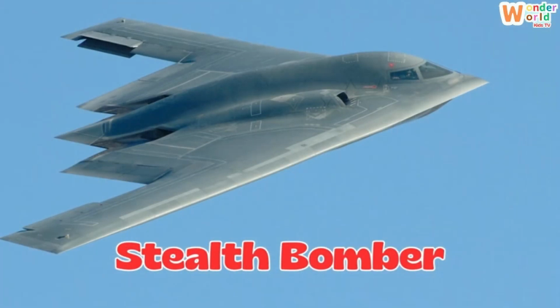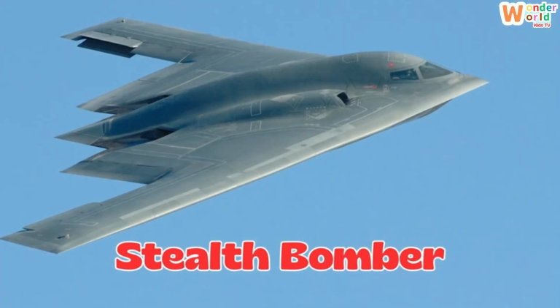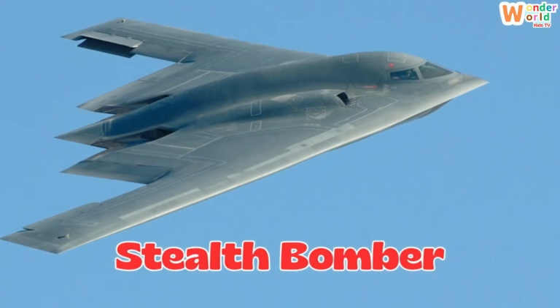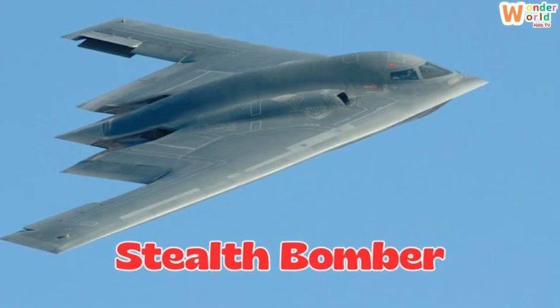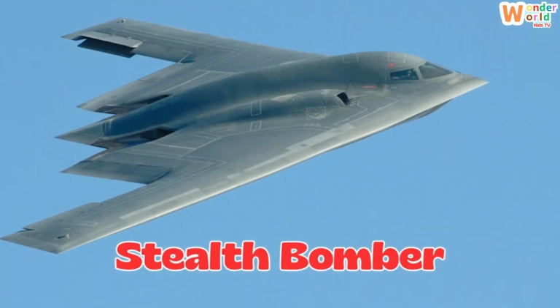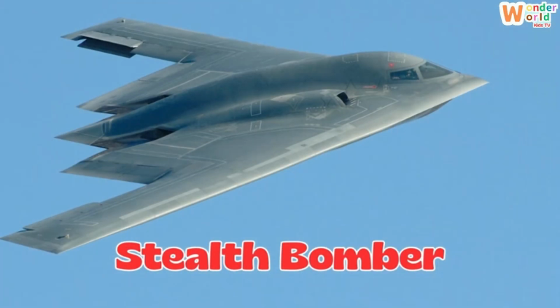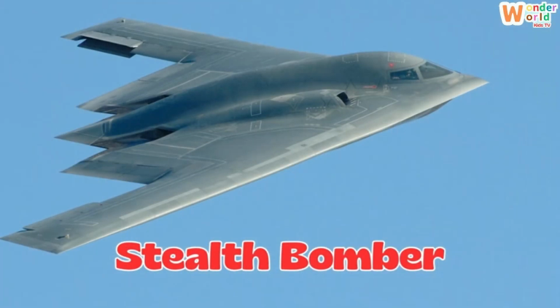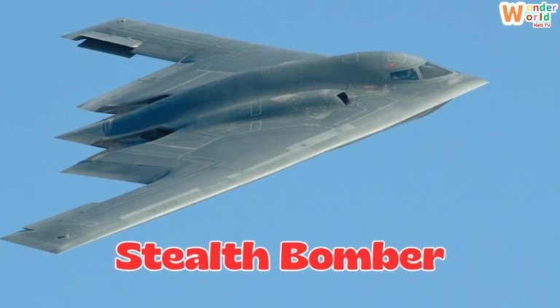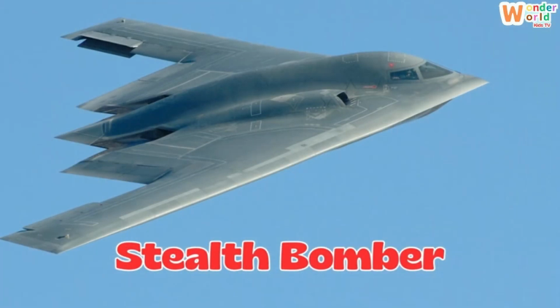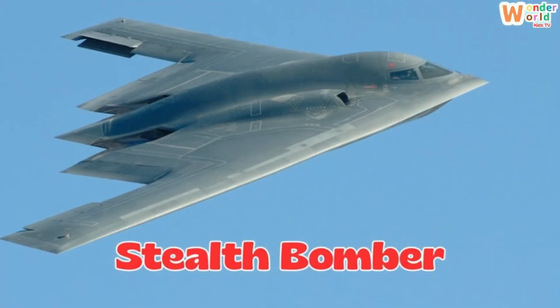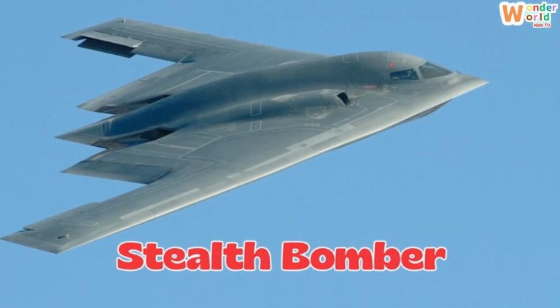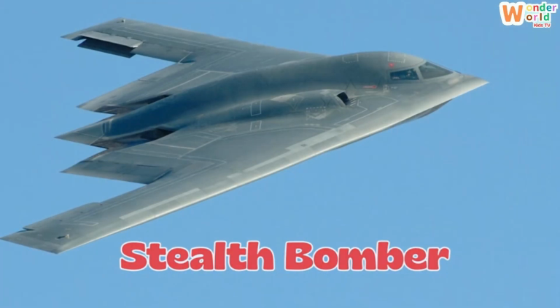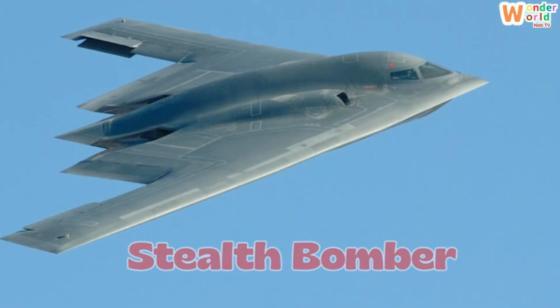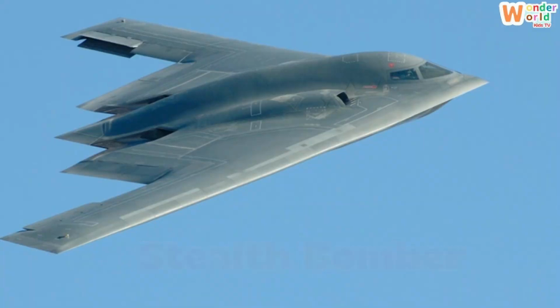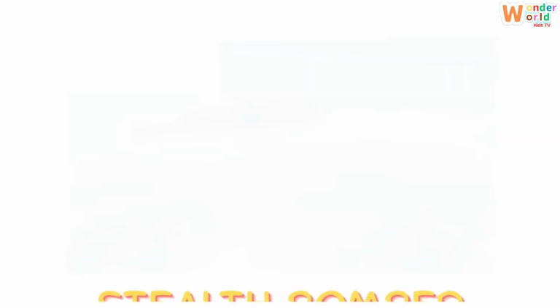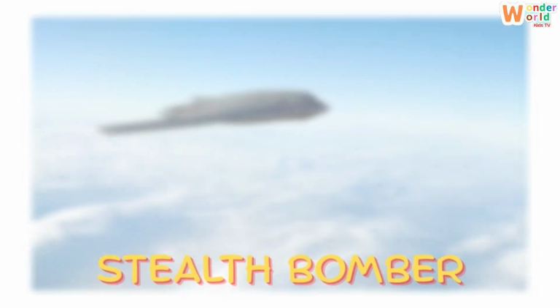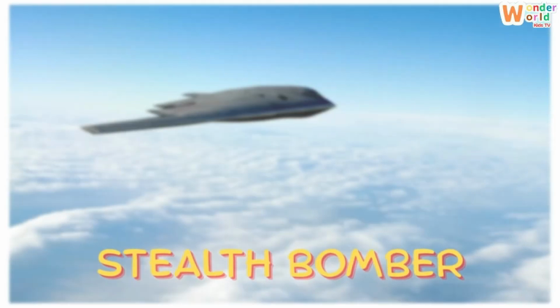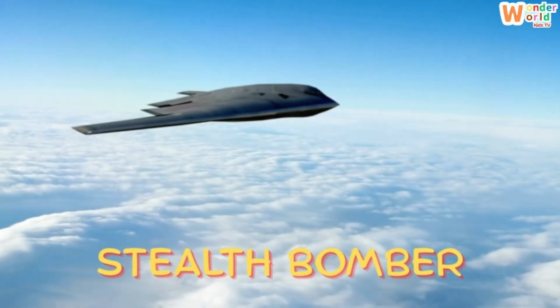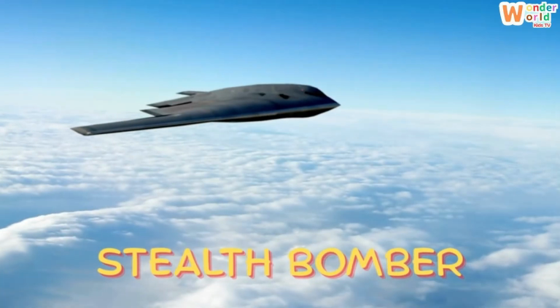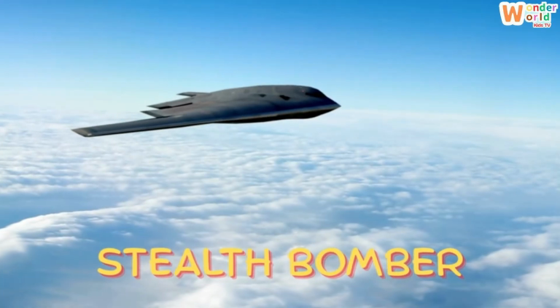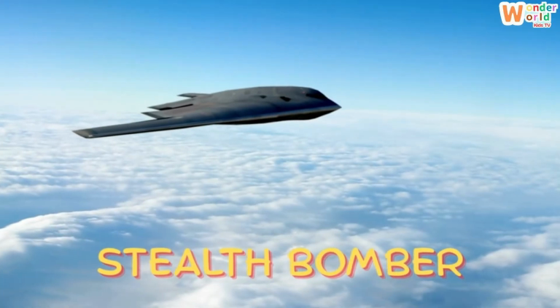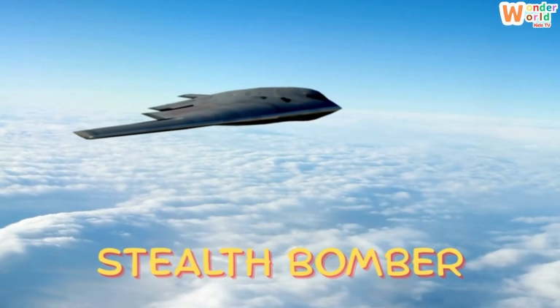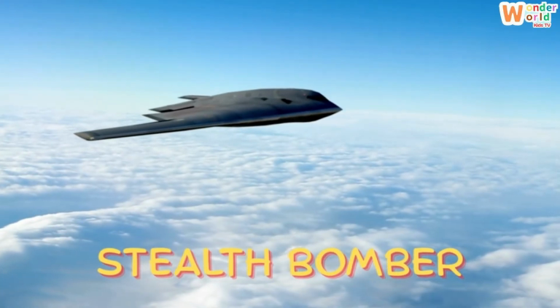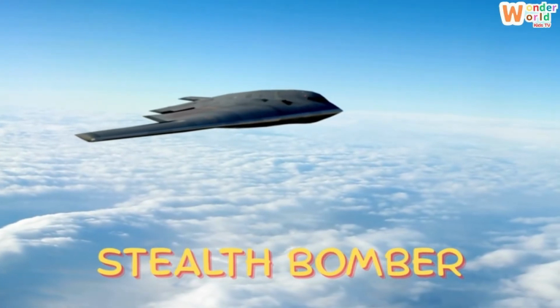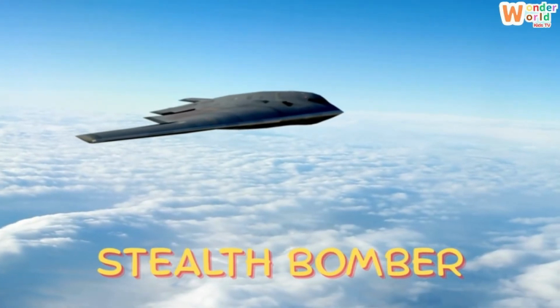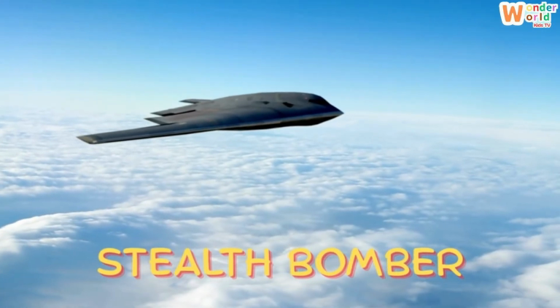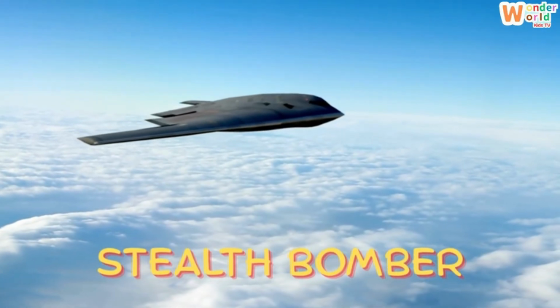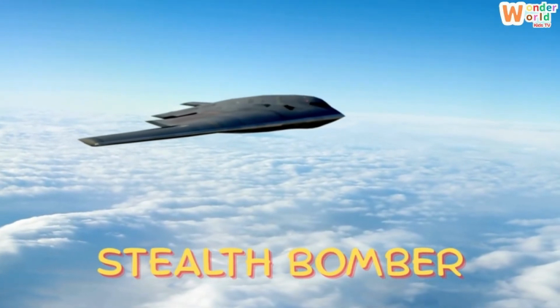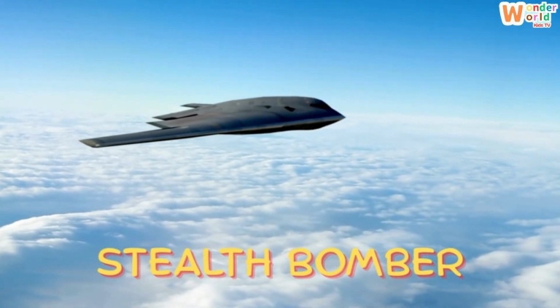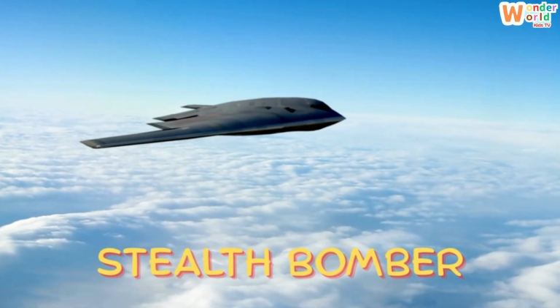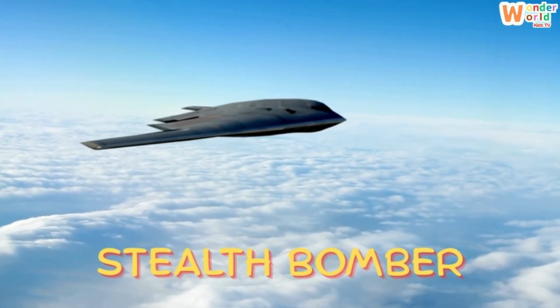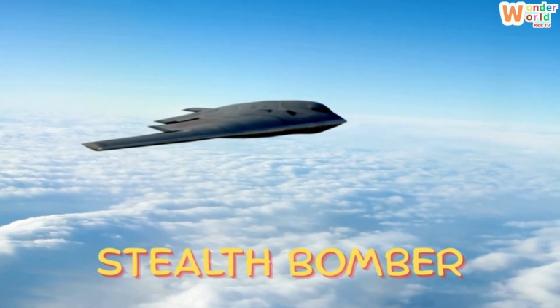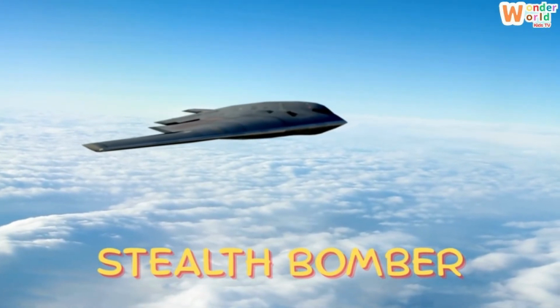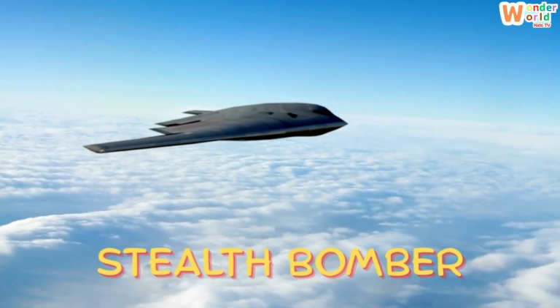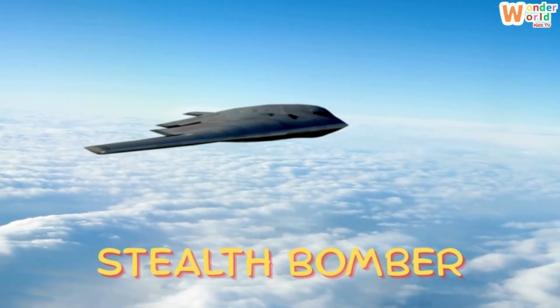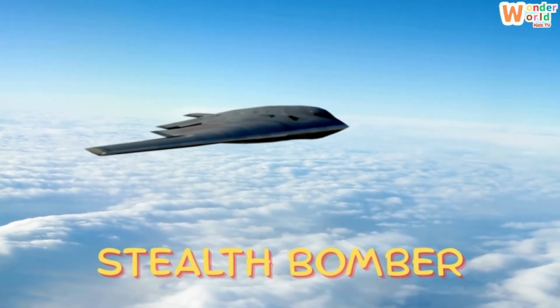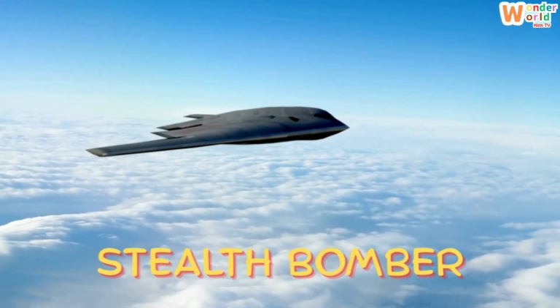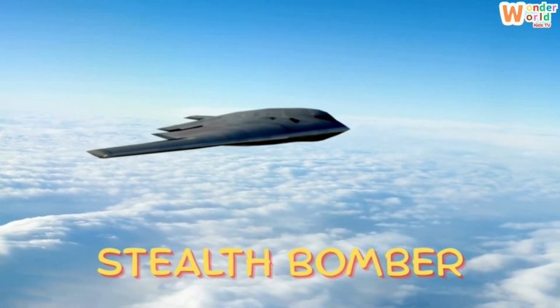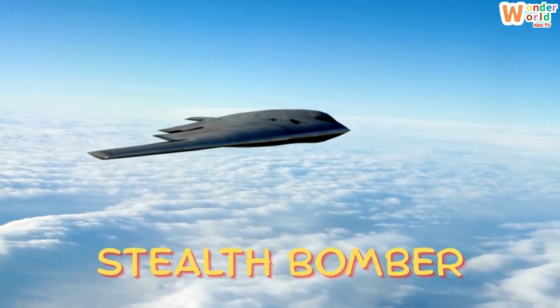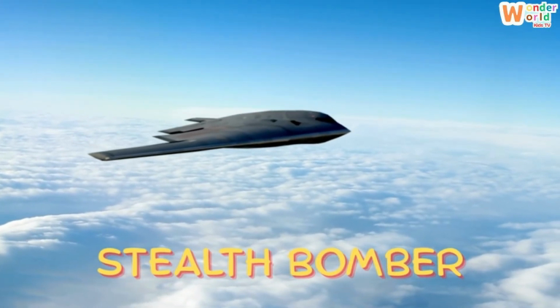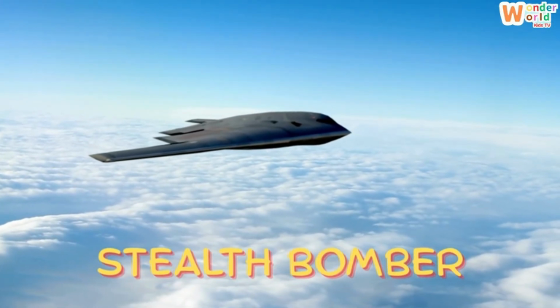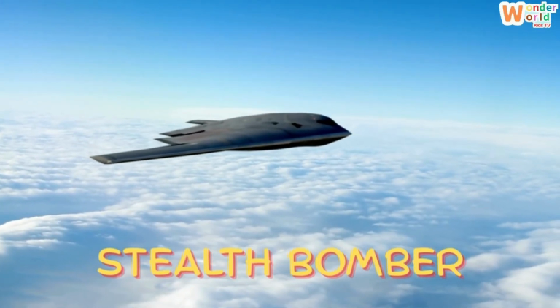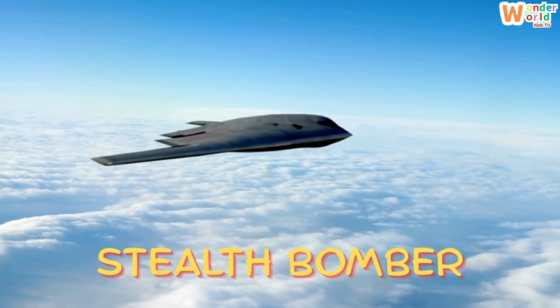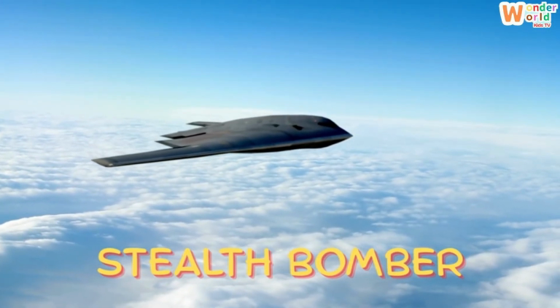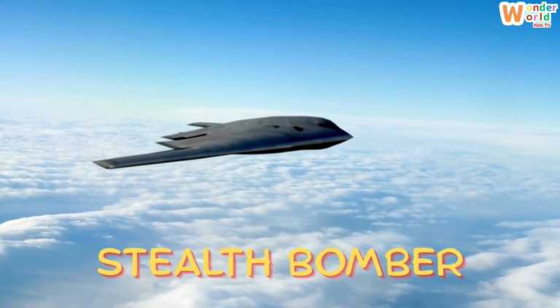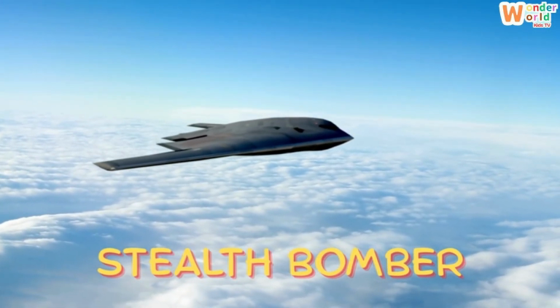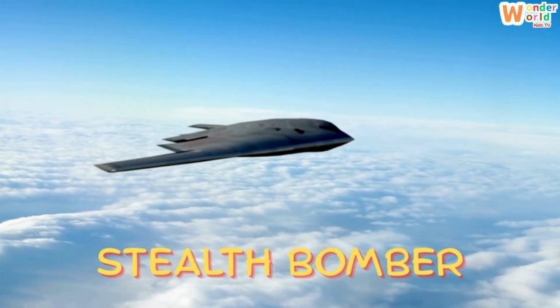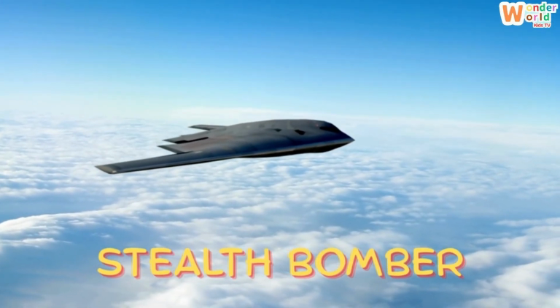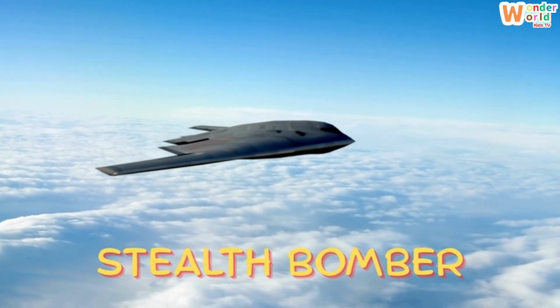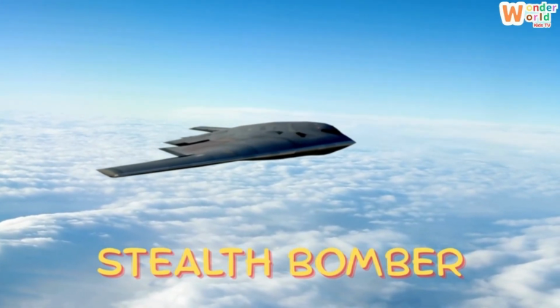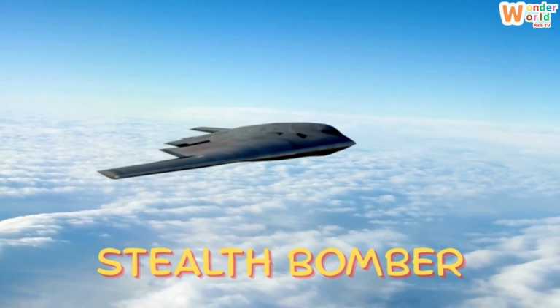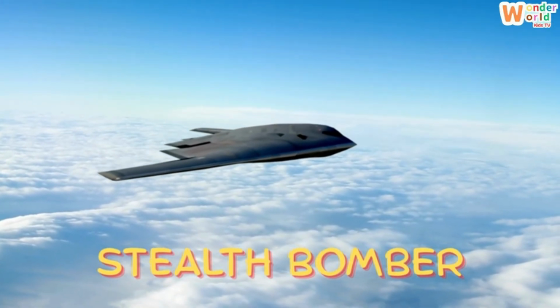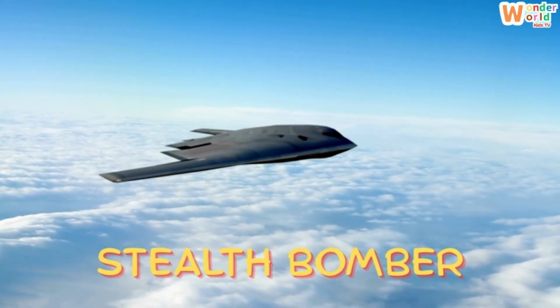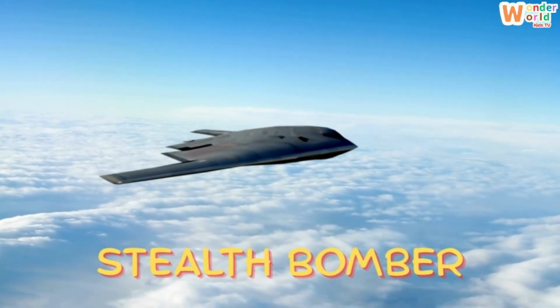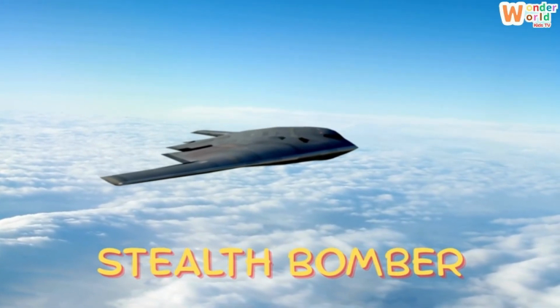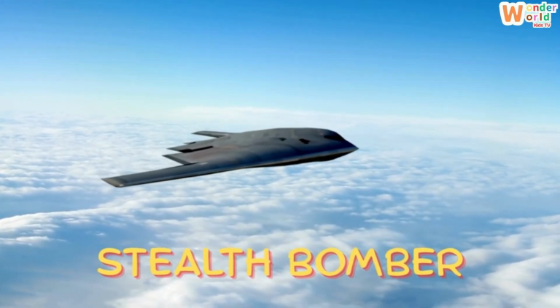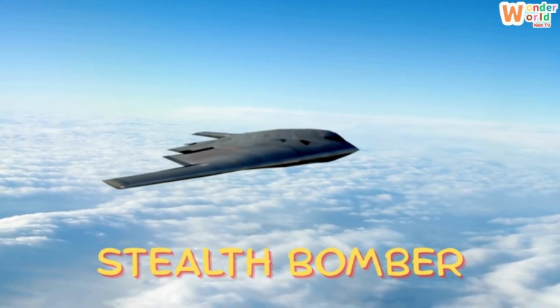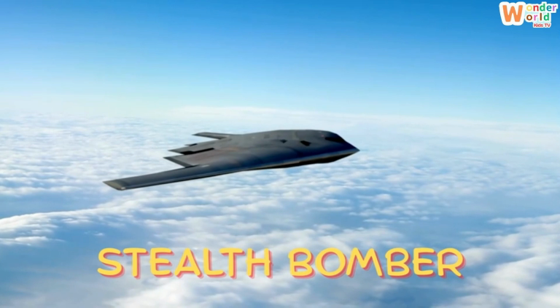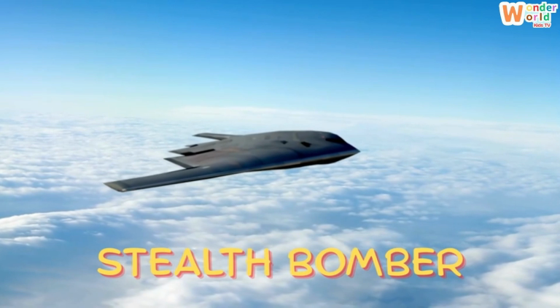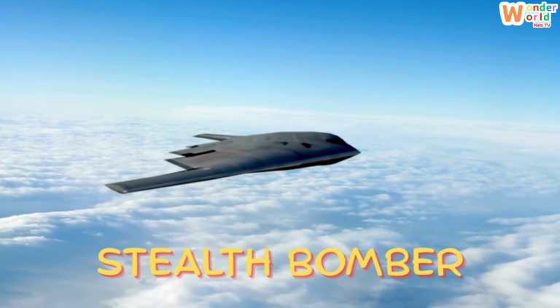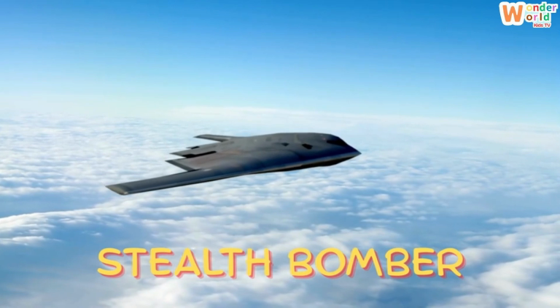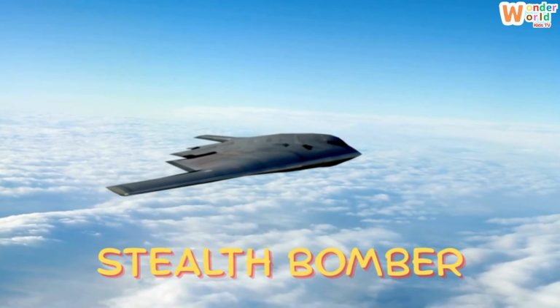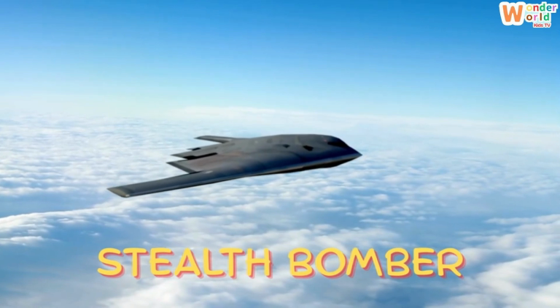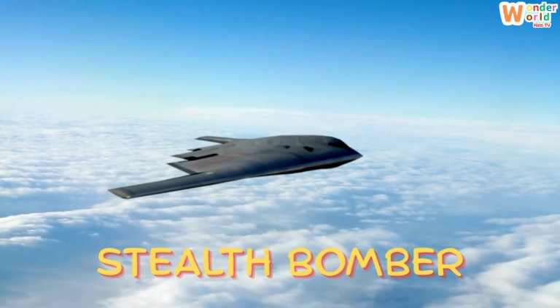Stealth bomber. This is a stealth bomber. Its shape helps it hide from radar while flying at night.